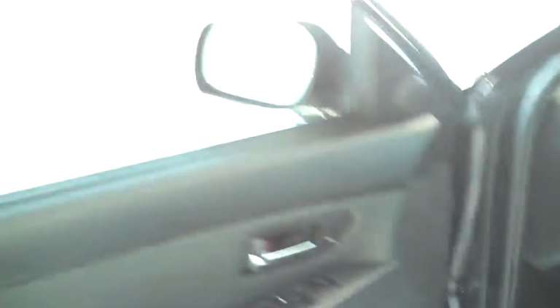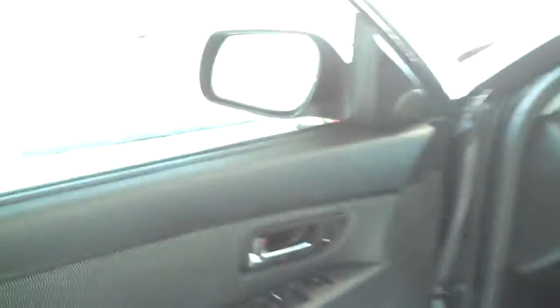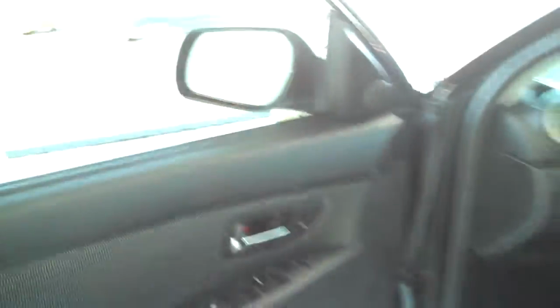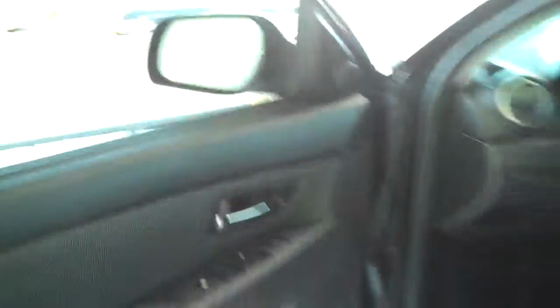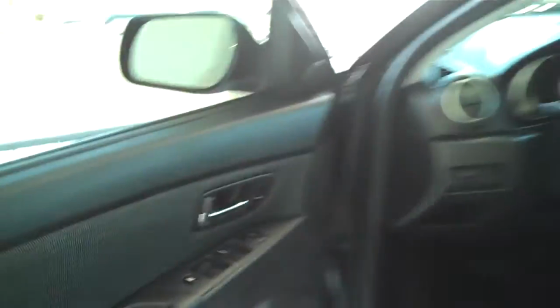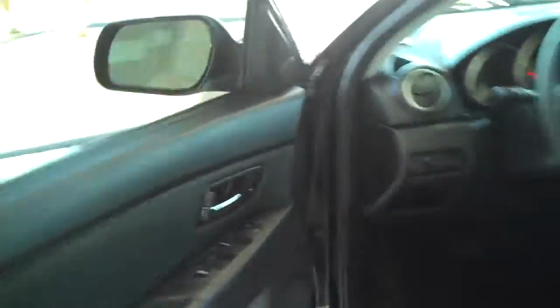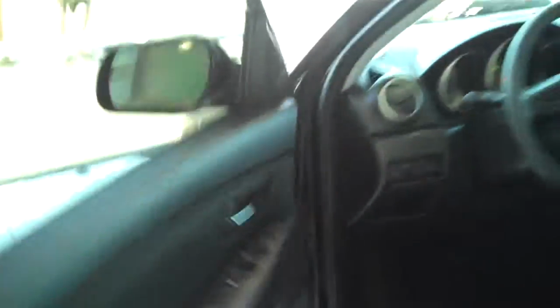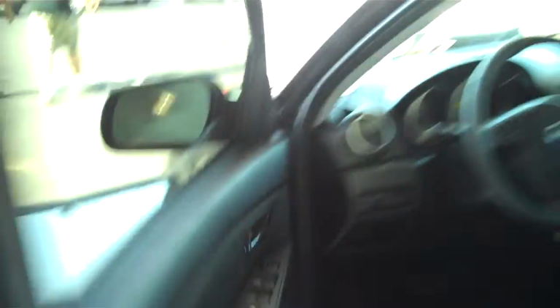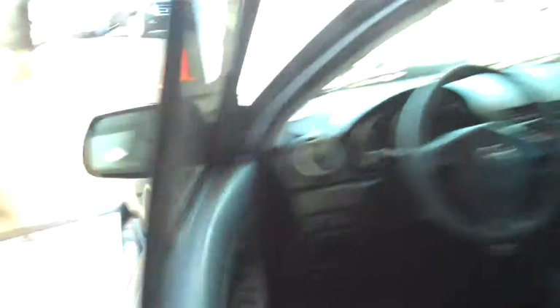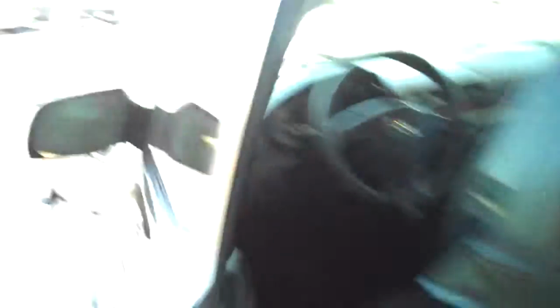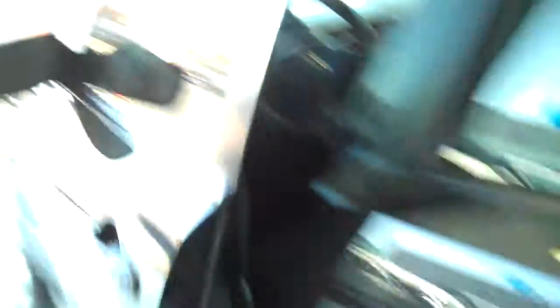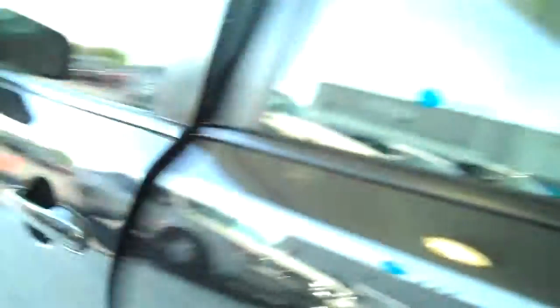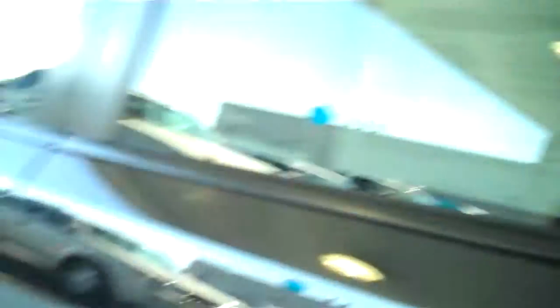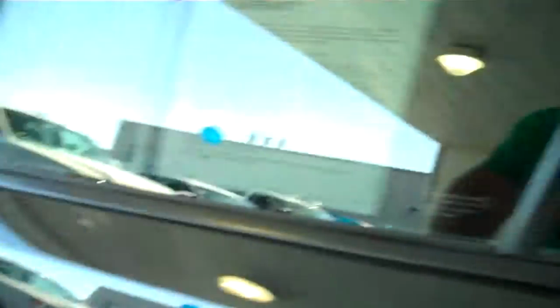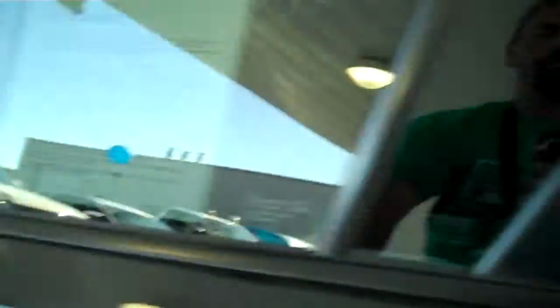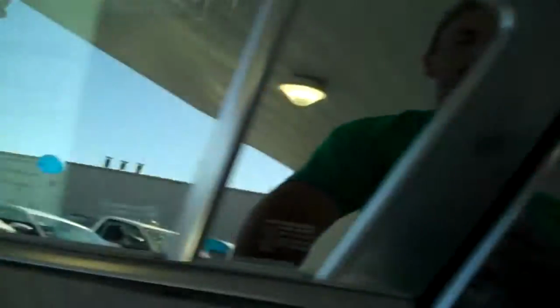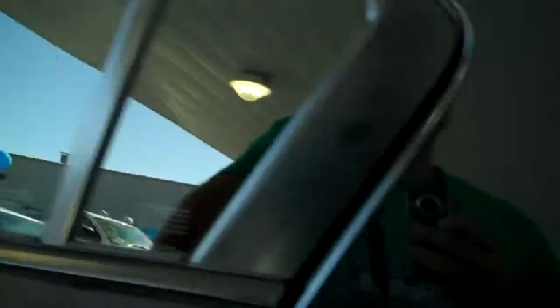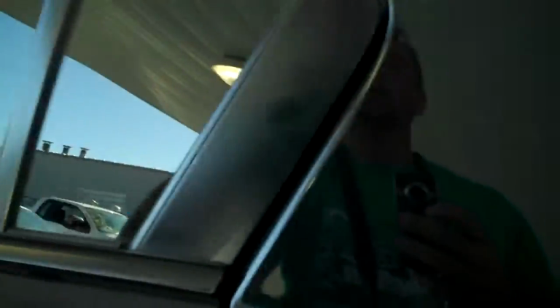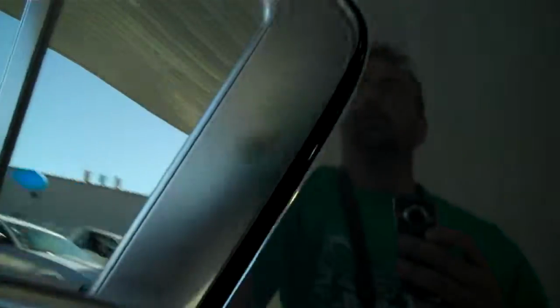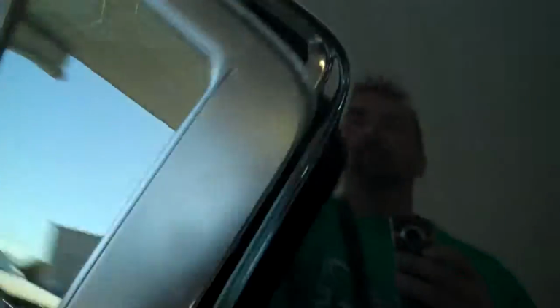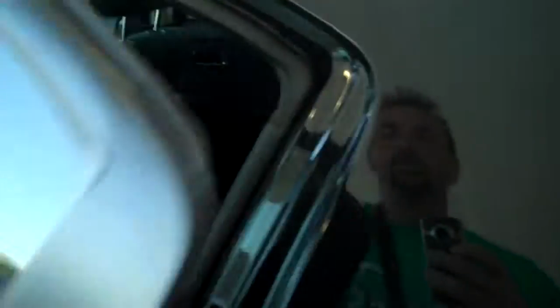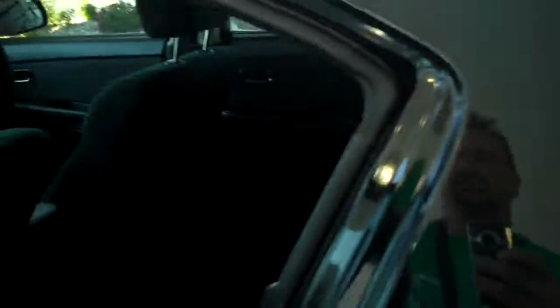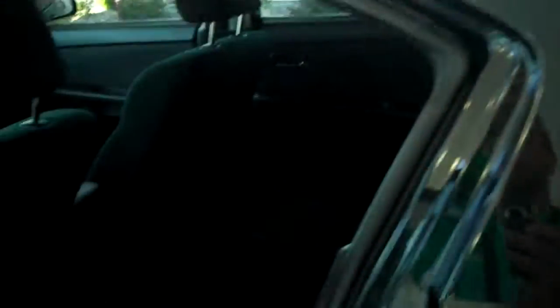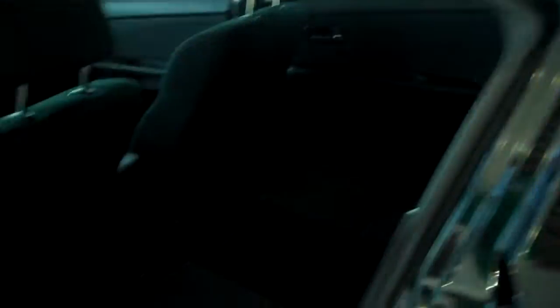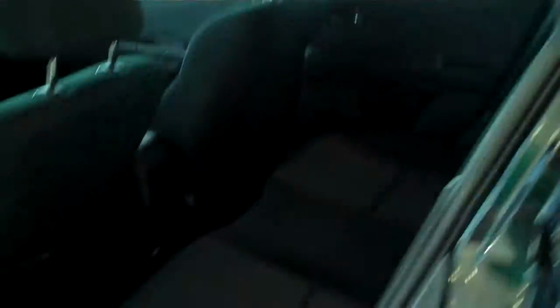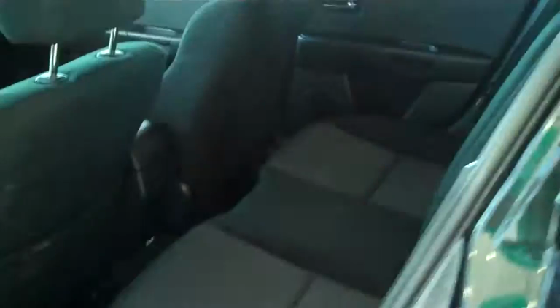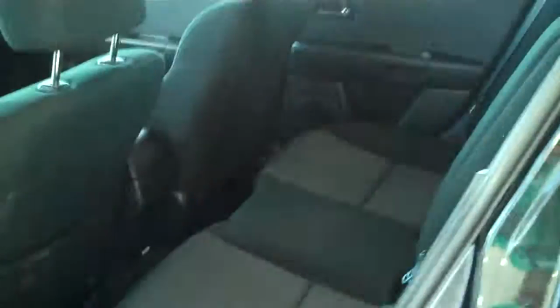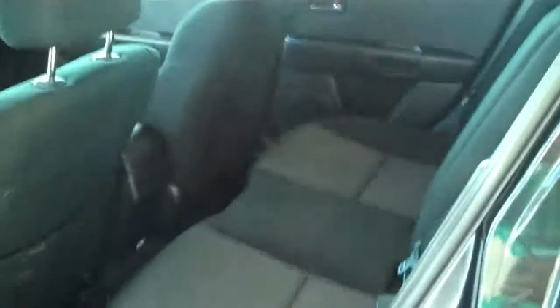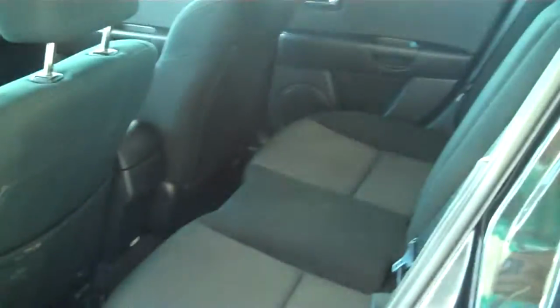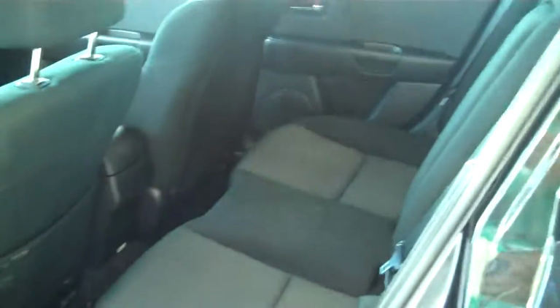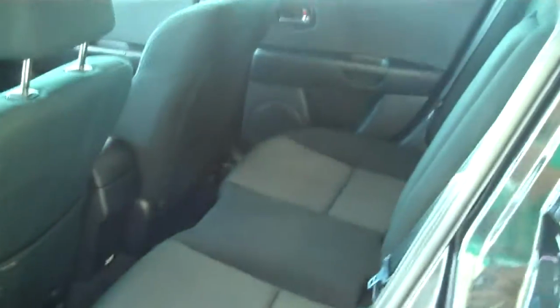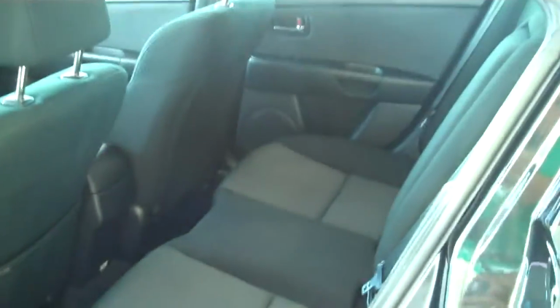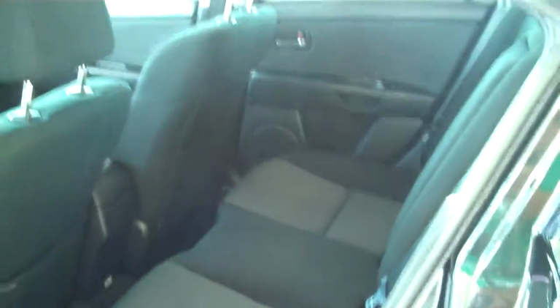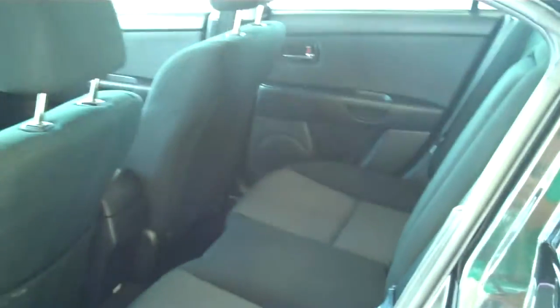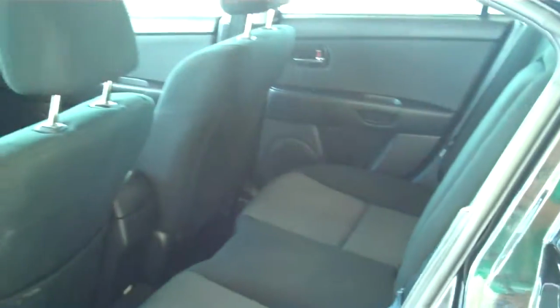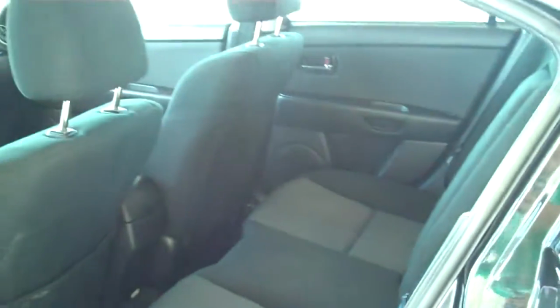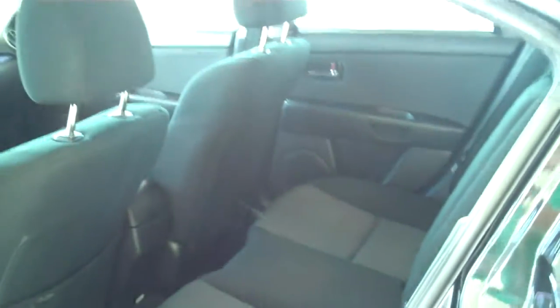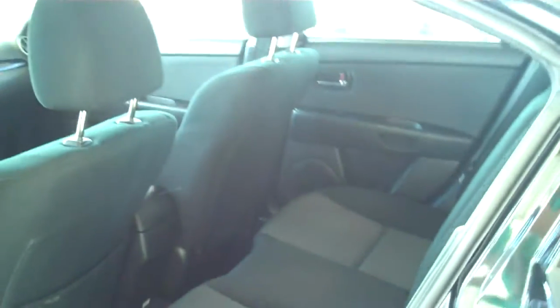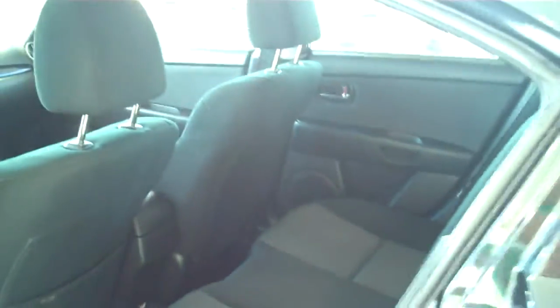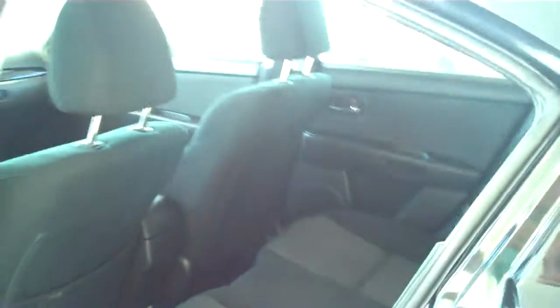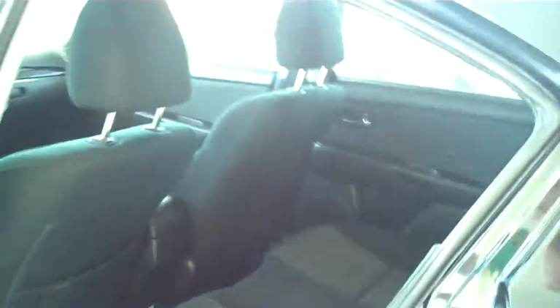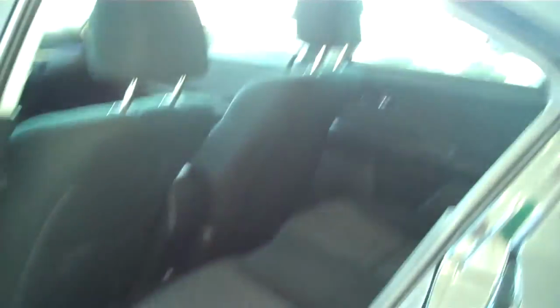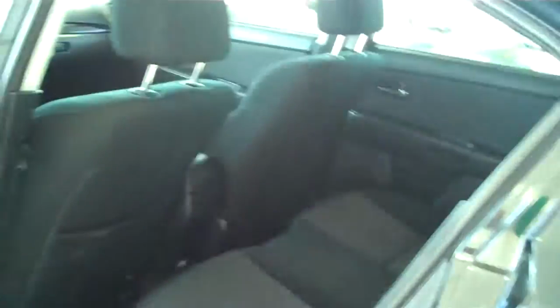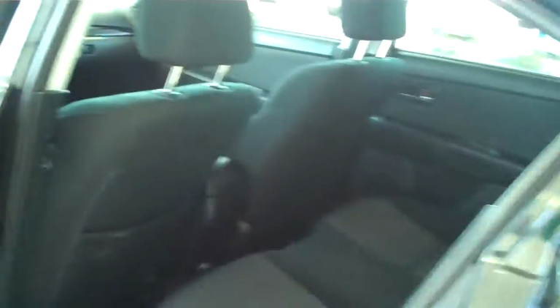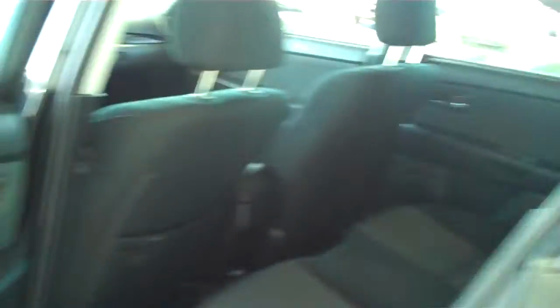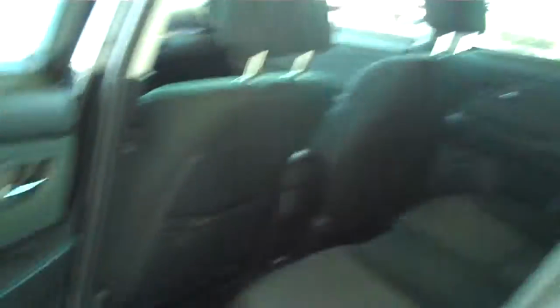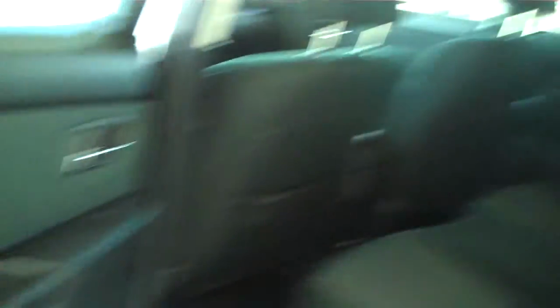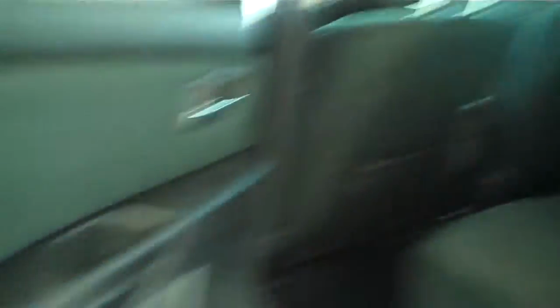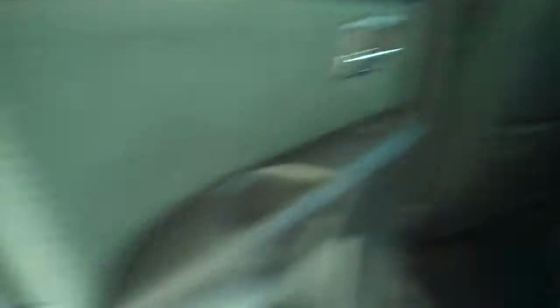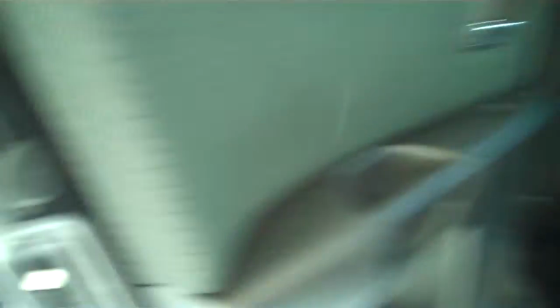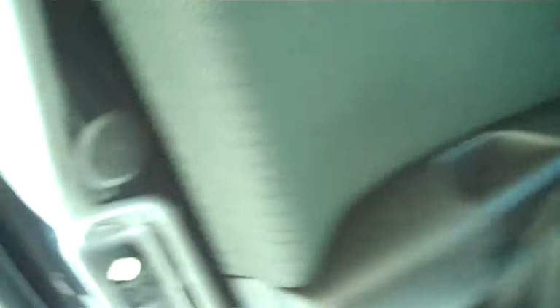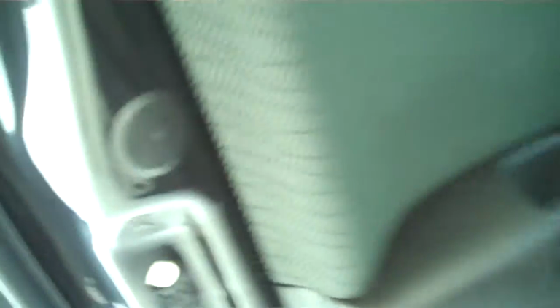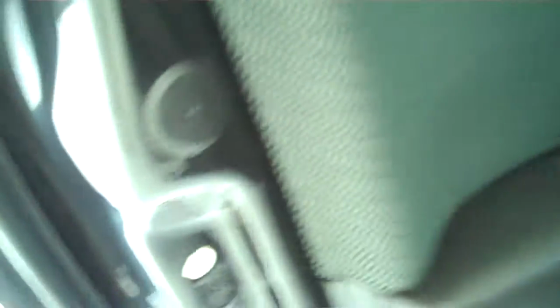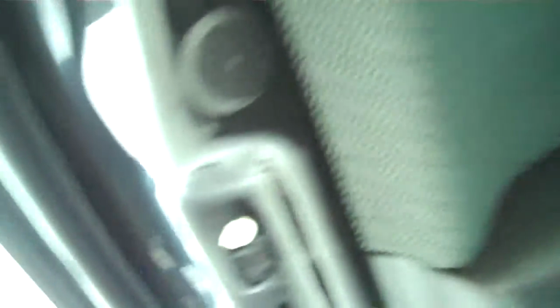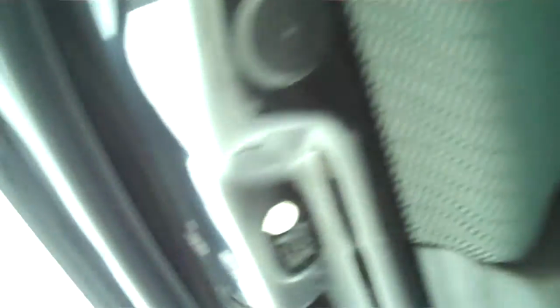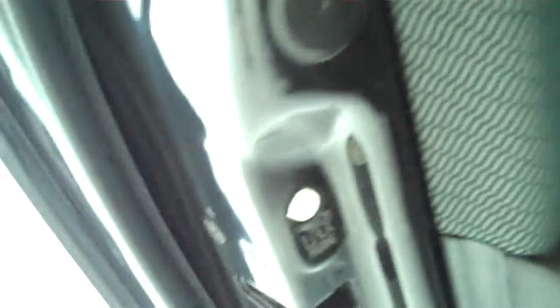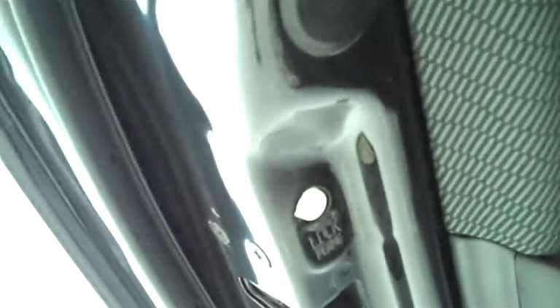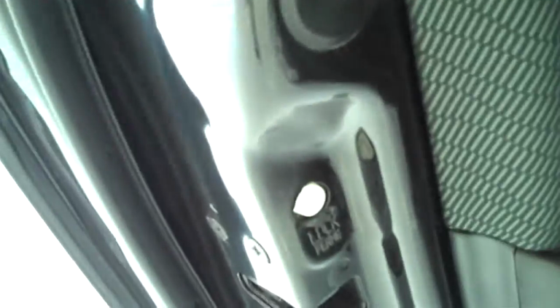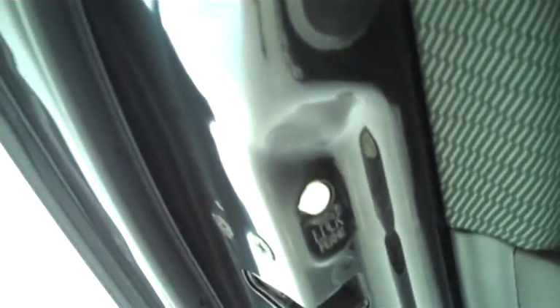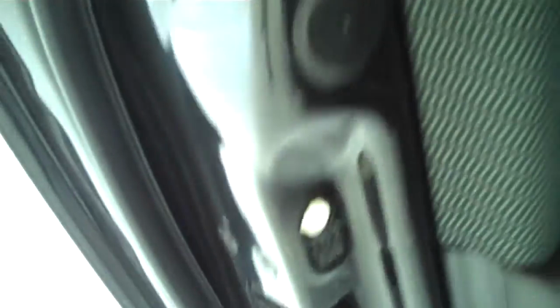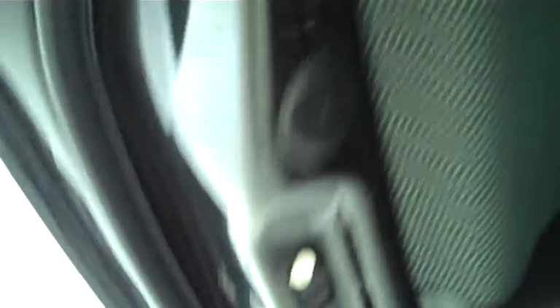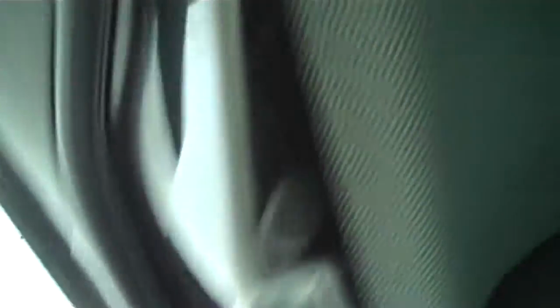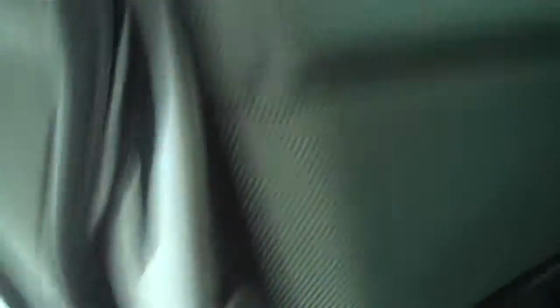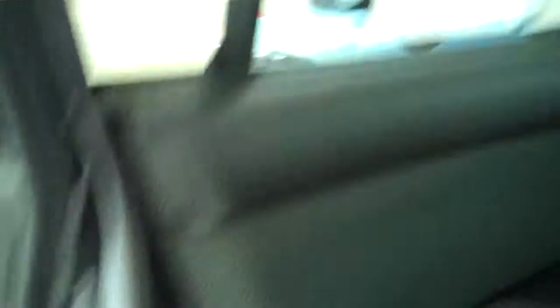Power windows, power locks. This is a five passenger vehicle and does have the child safety locks on it as well.